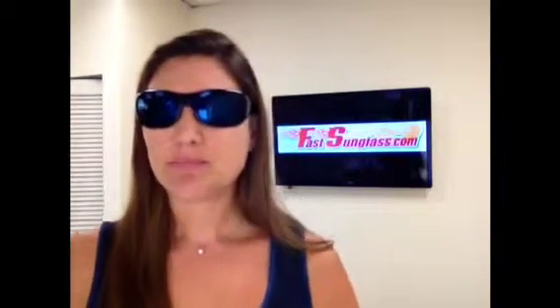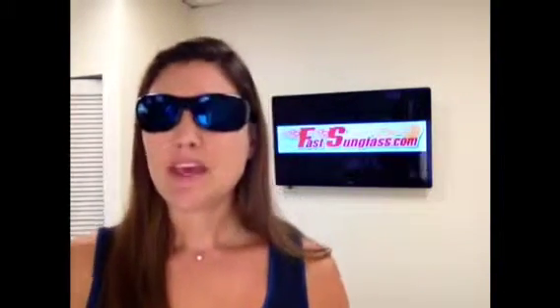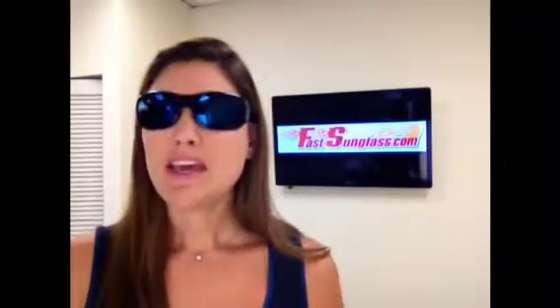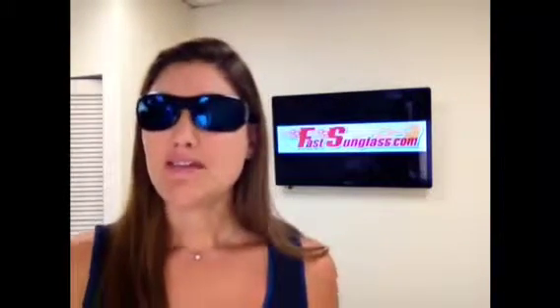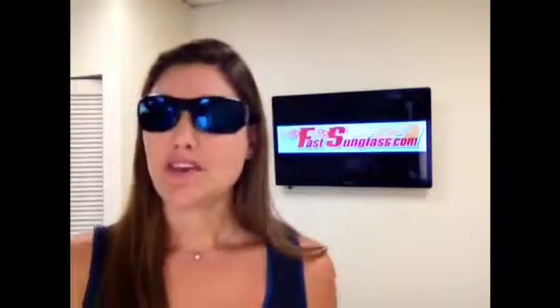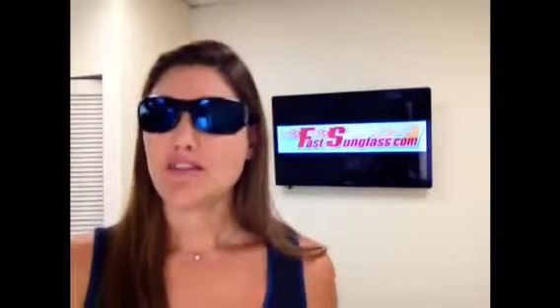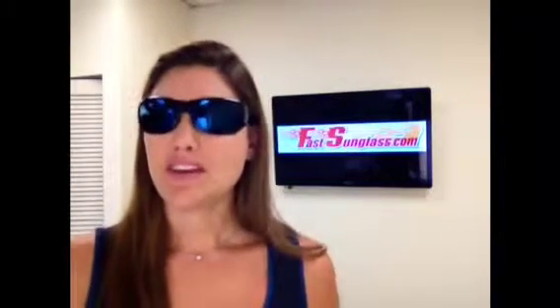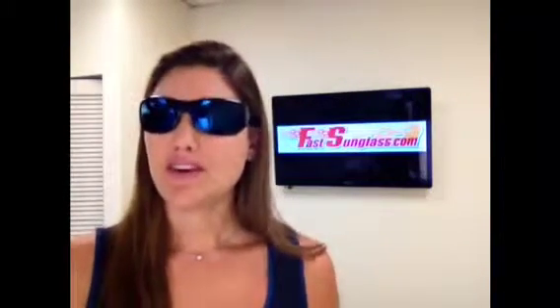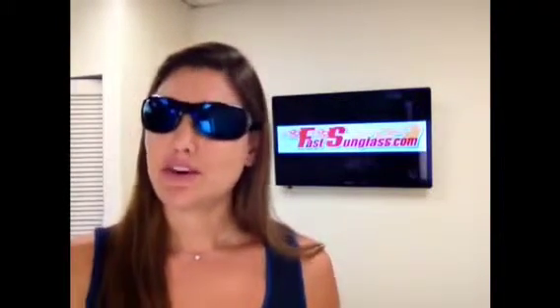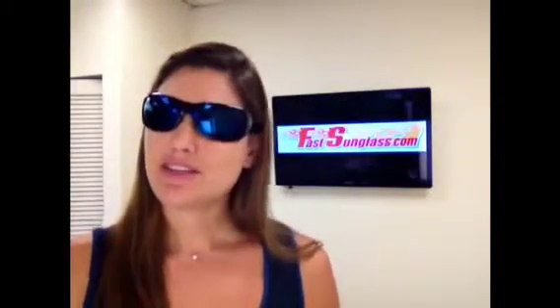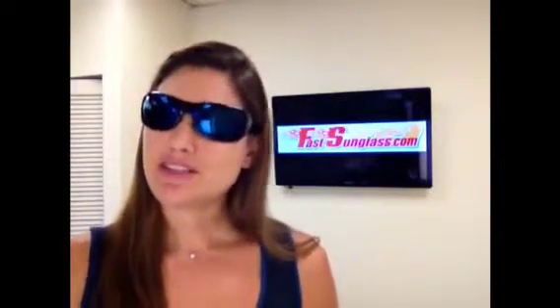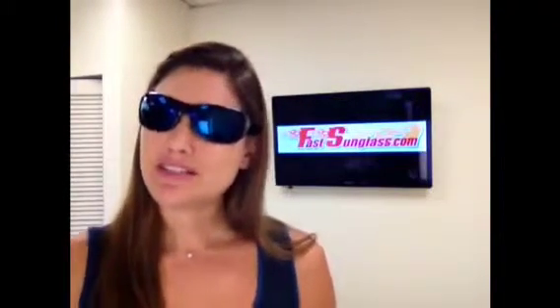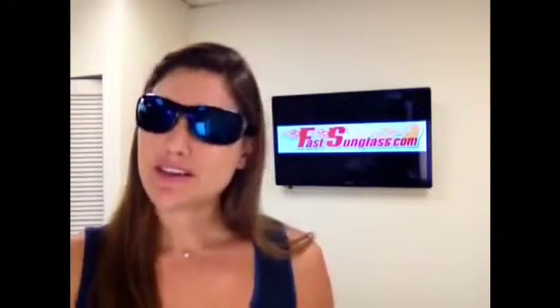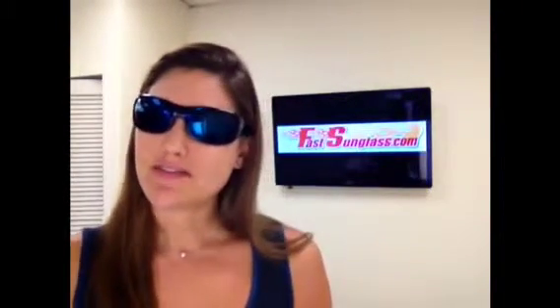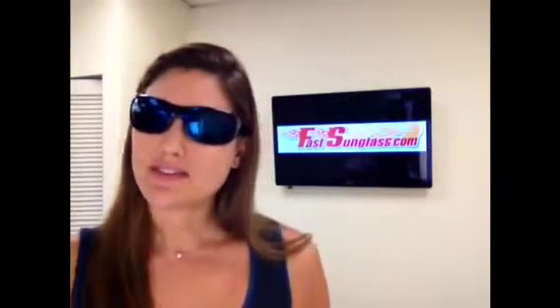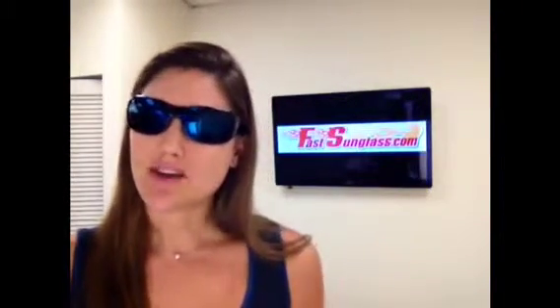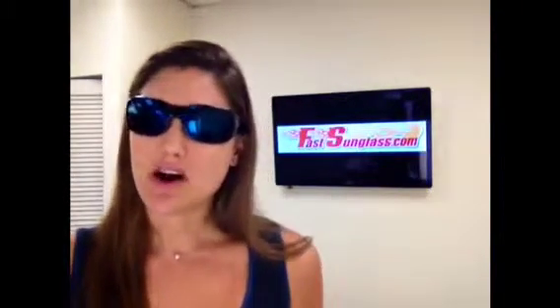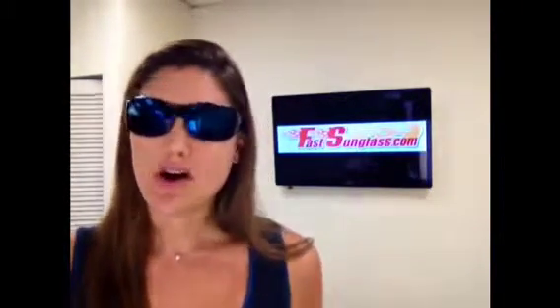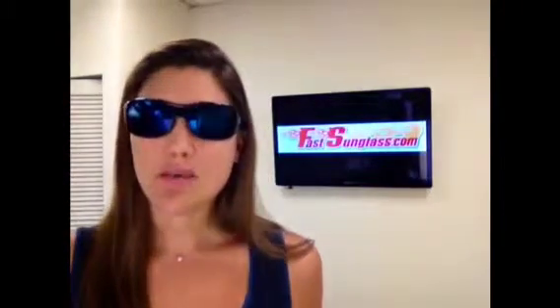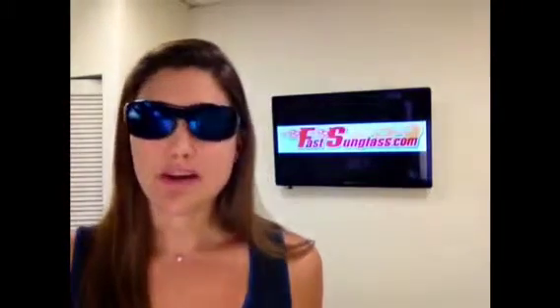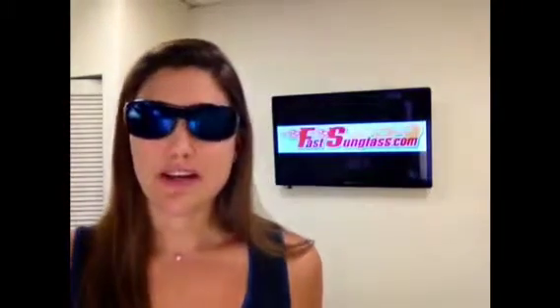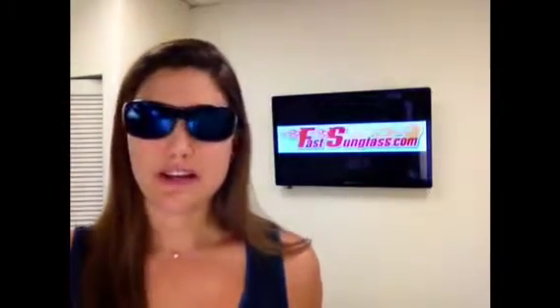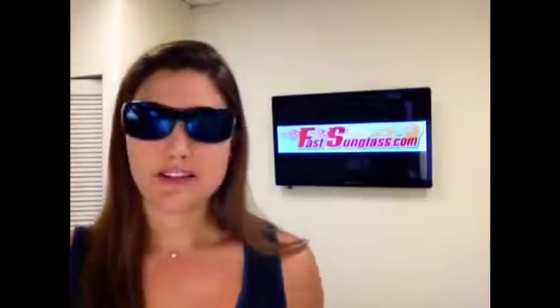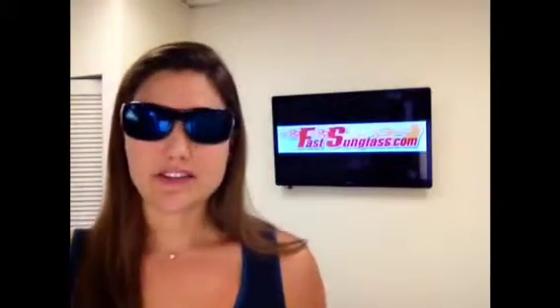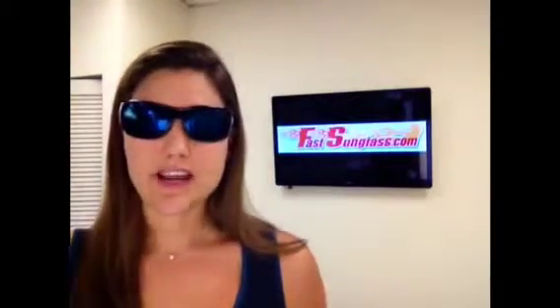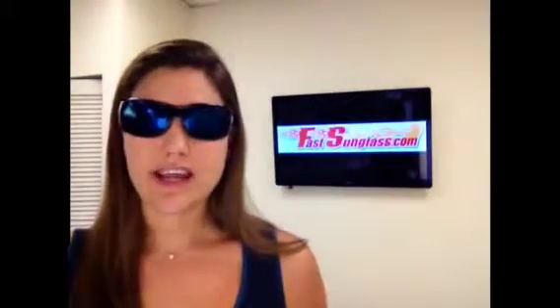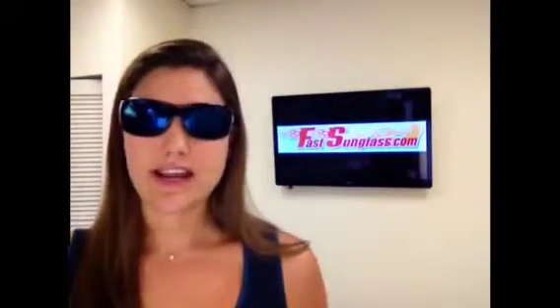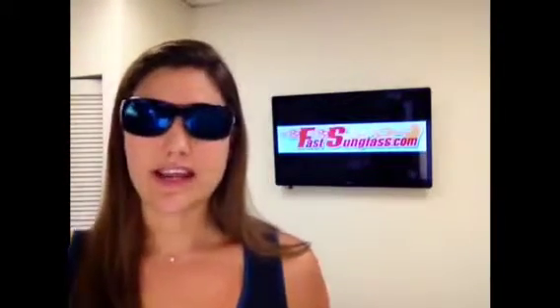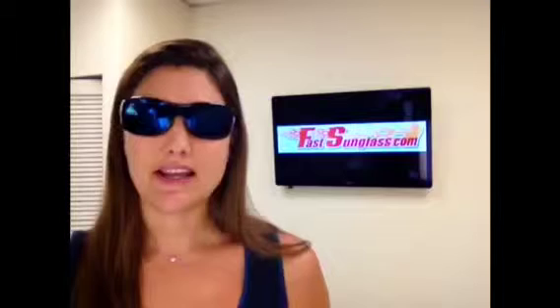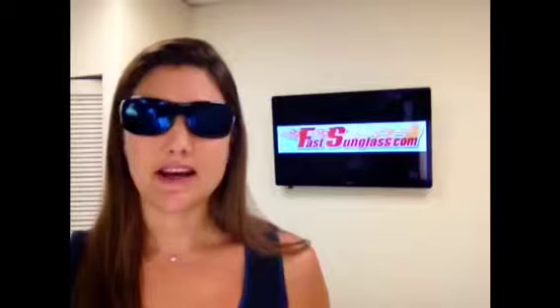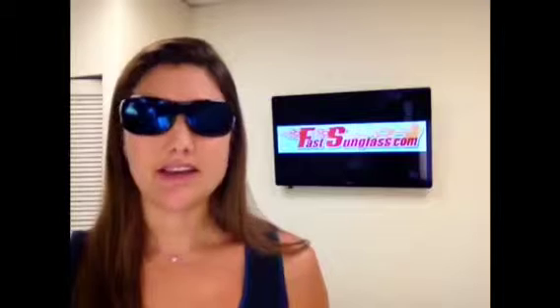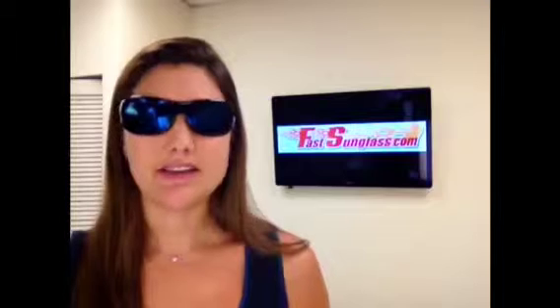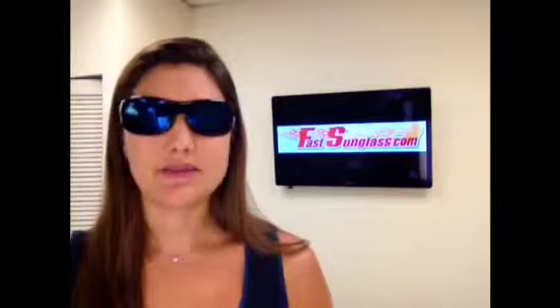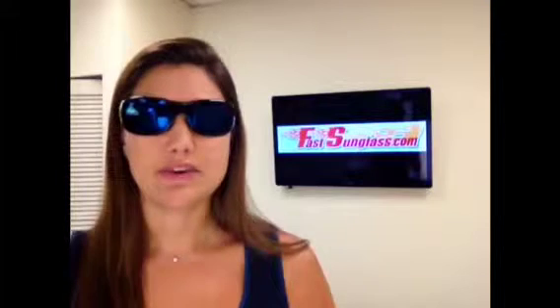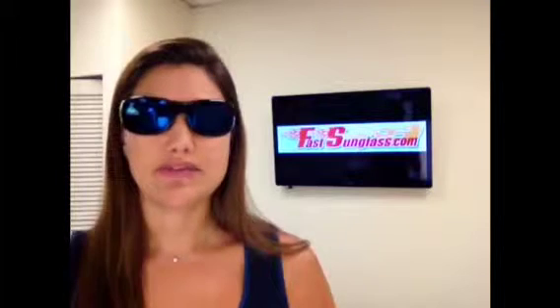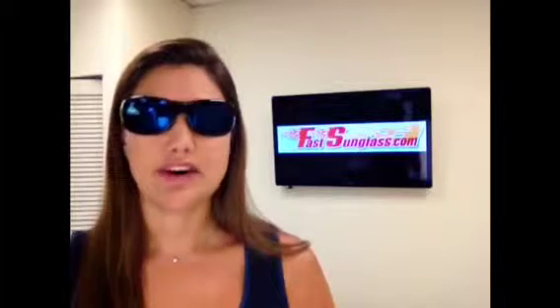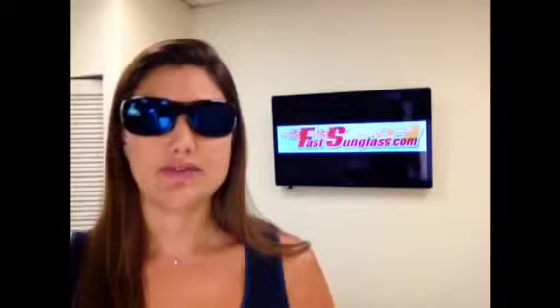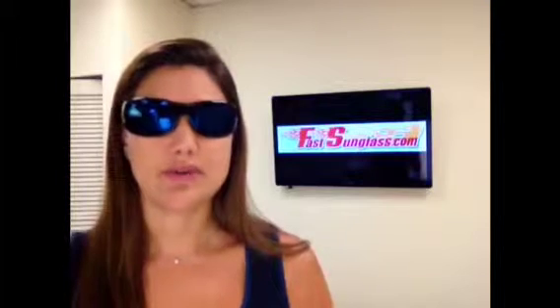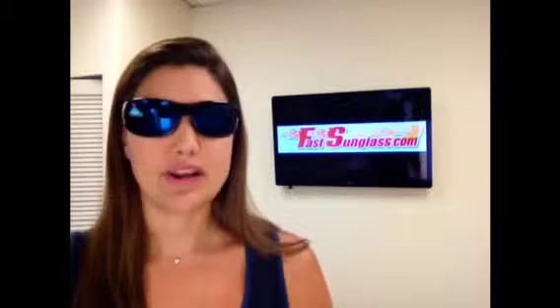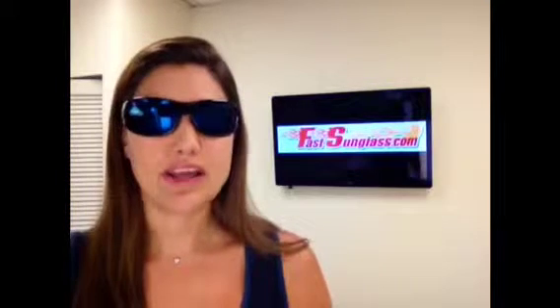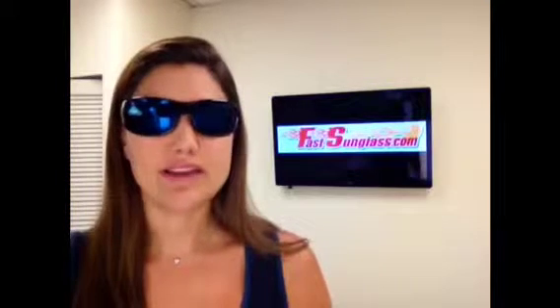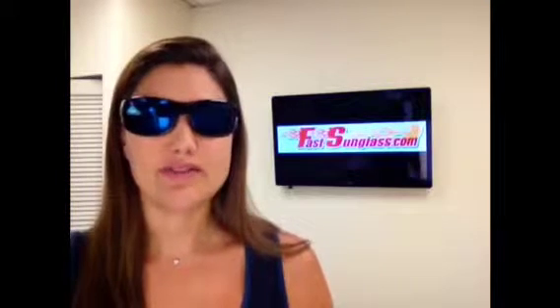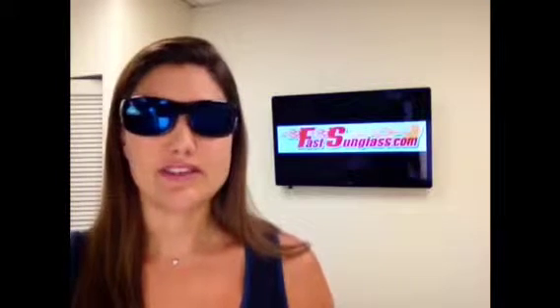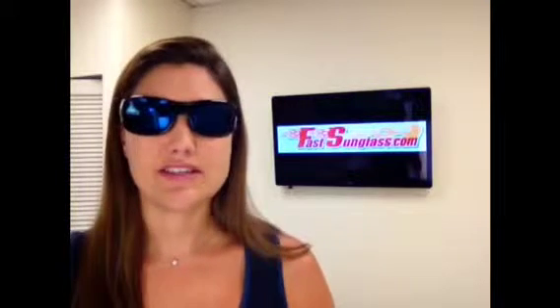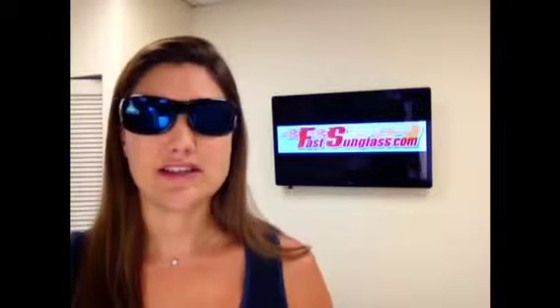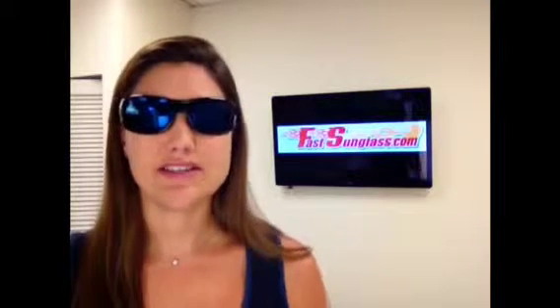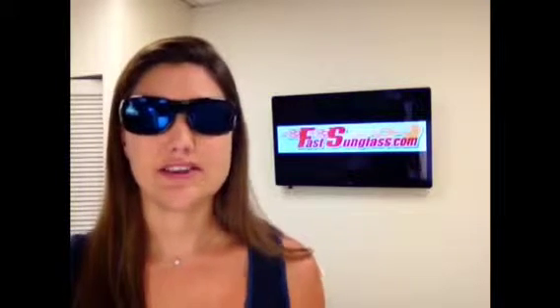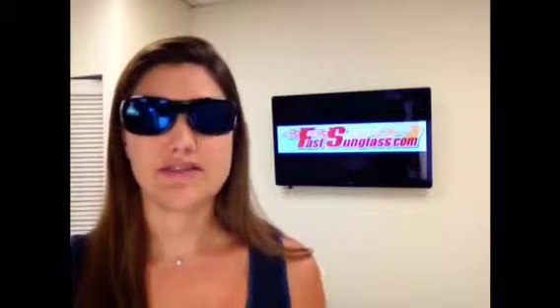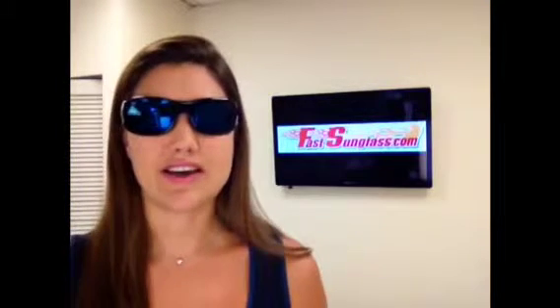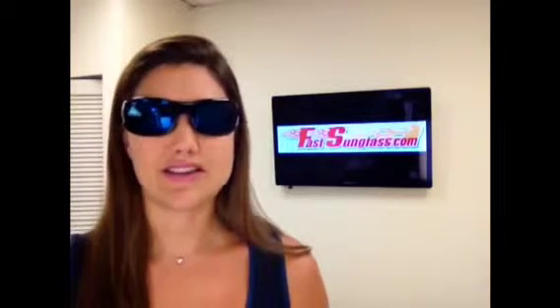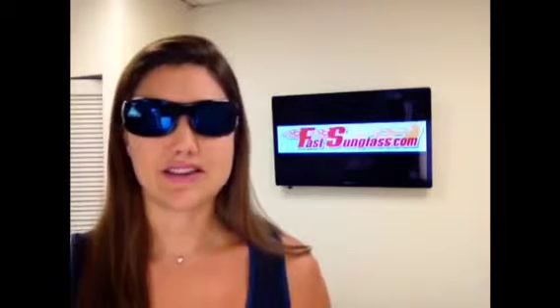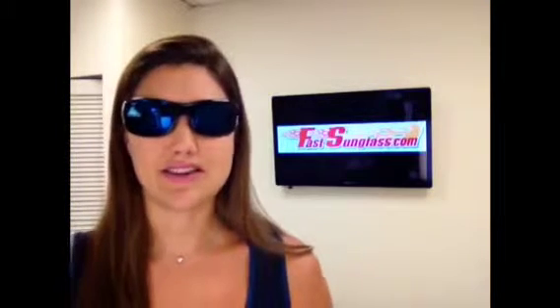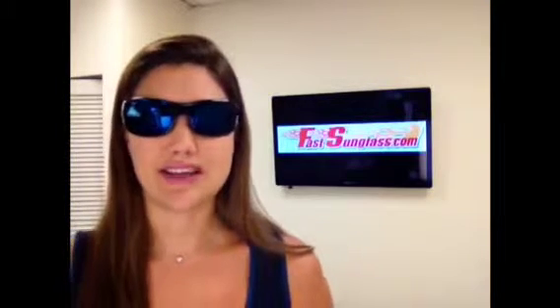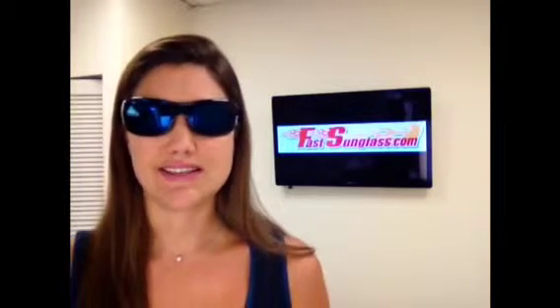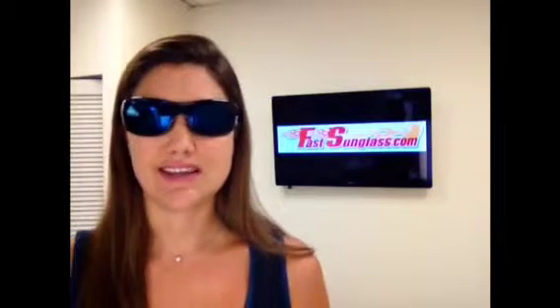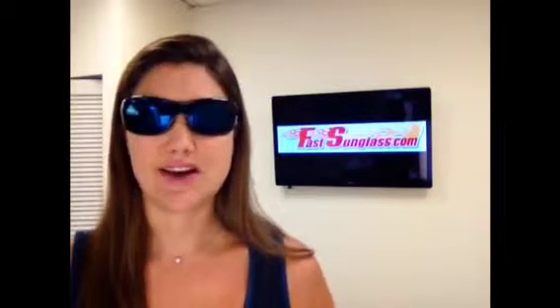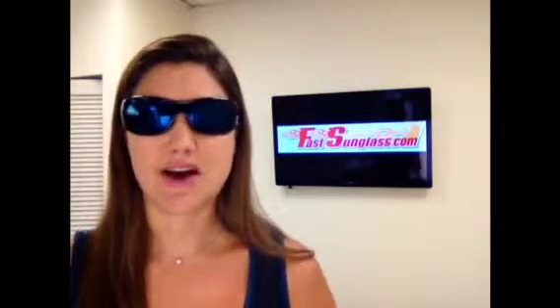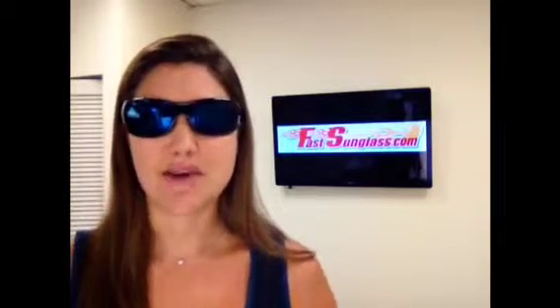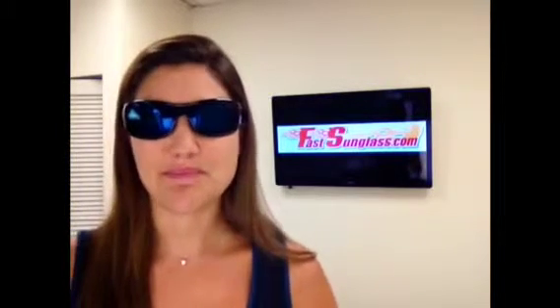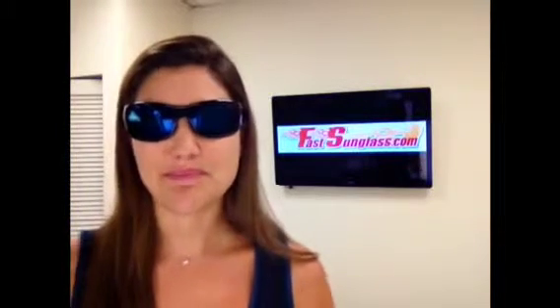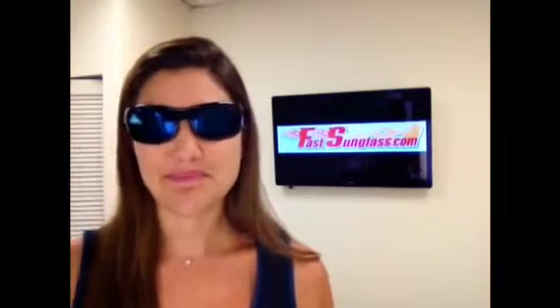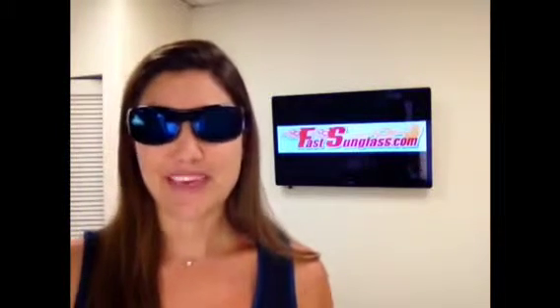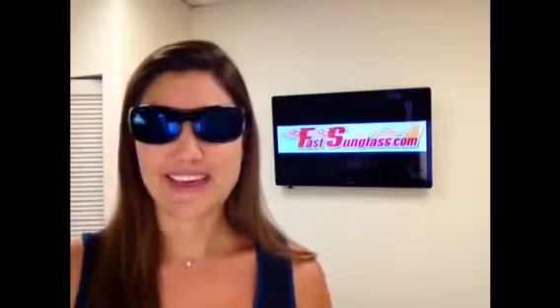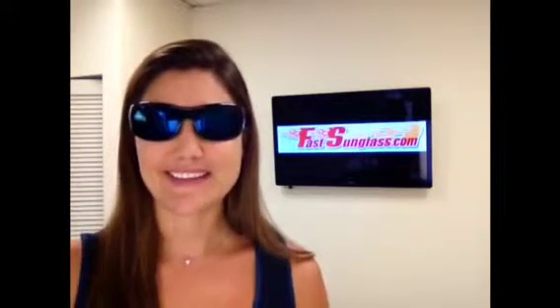If you have any questions, give us a call at 1-800-889-3518. Visit us at FastSunglass.com. Thanks.